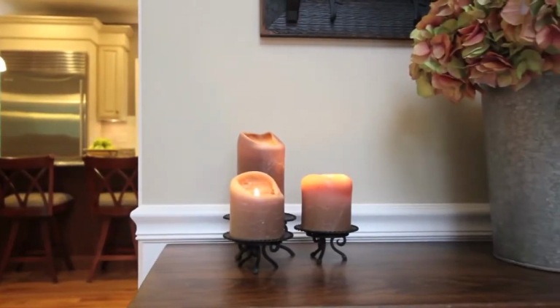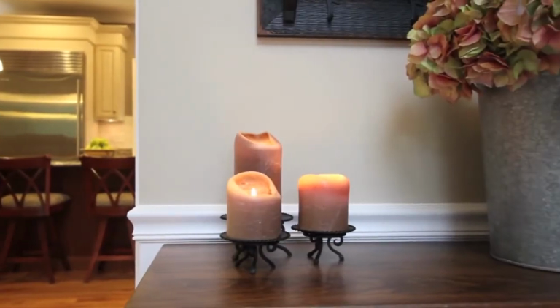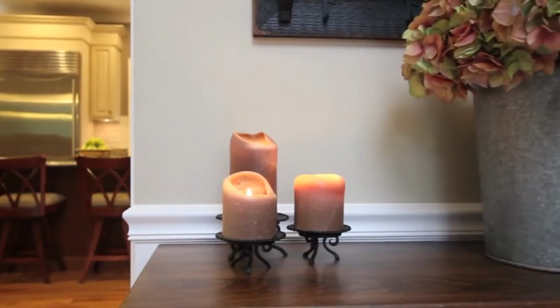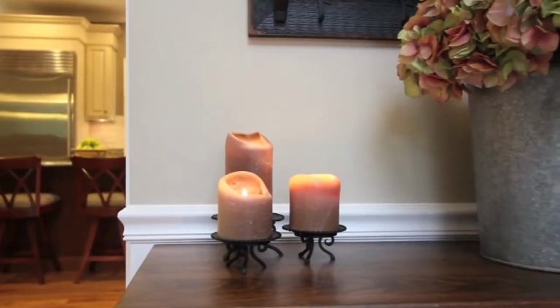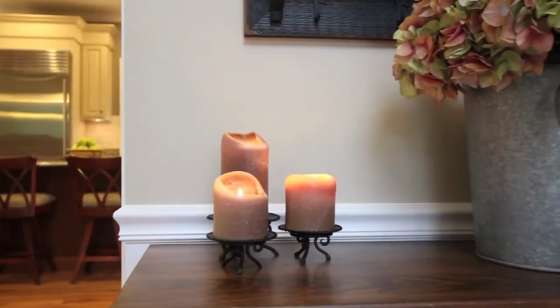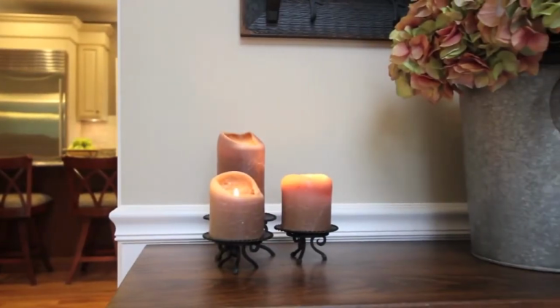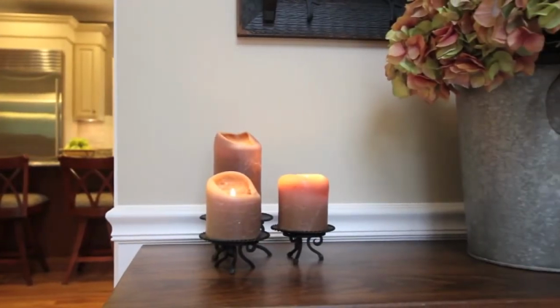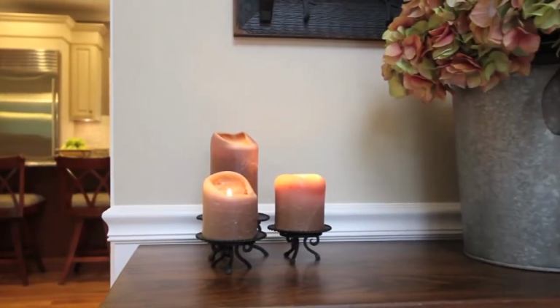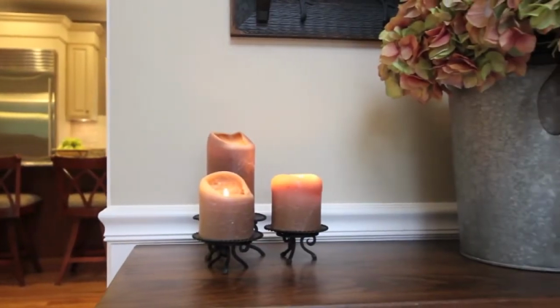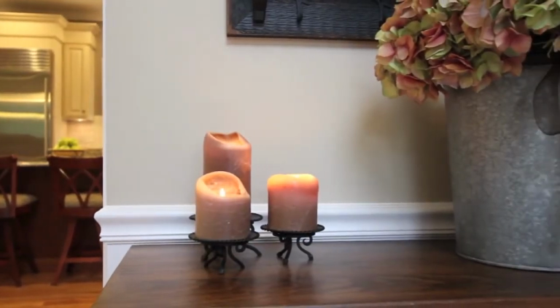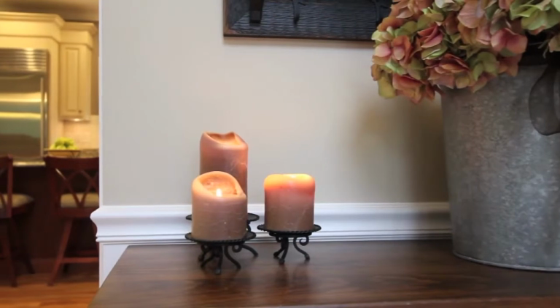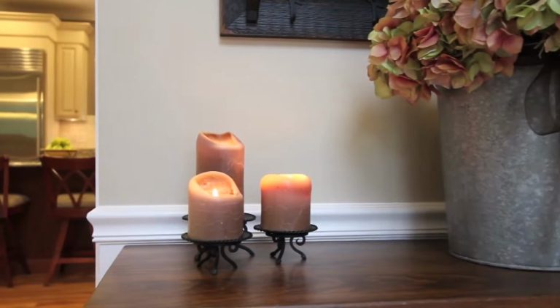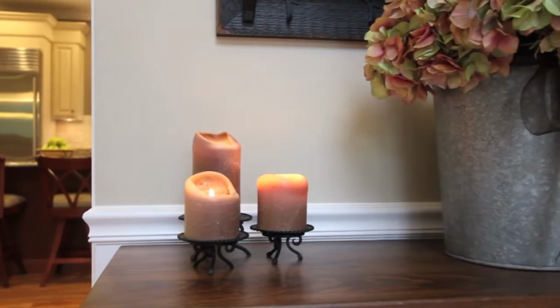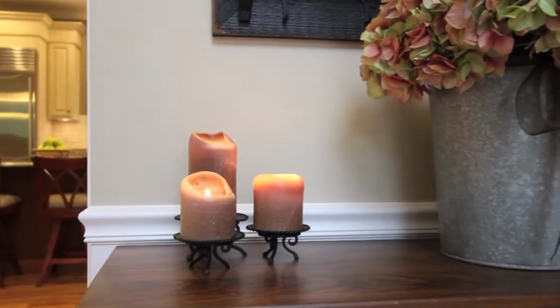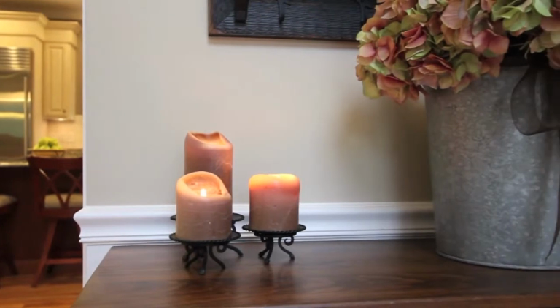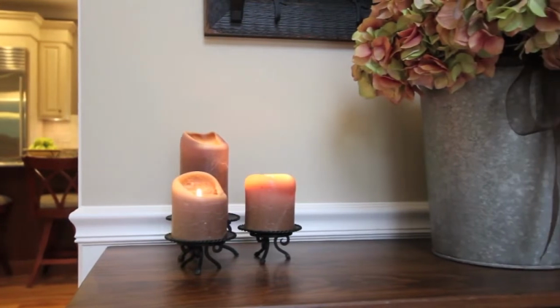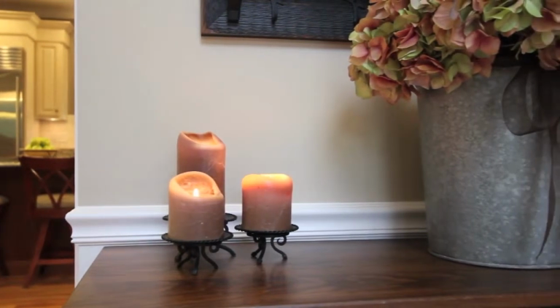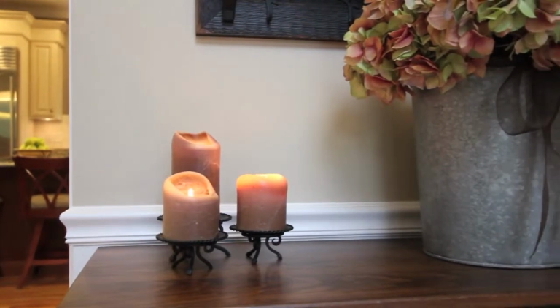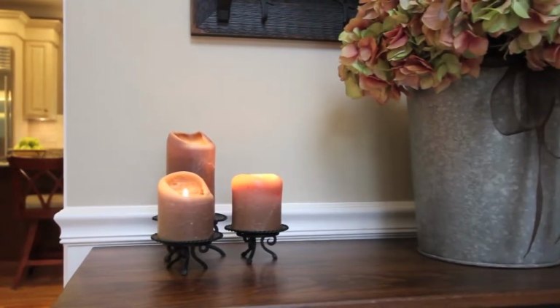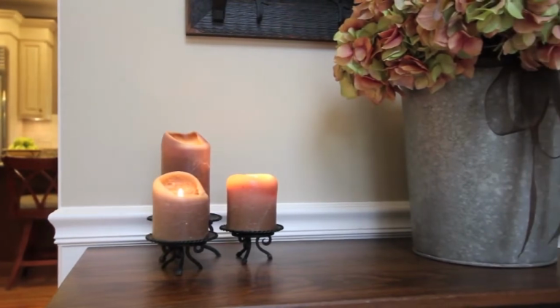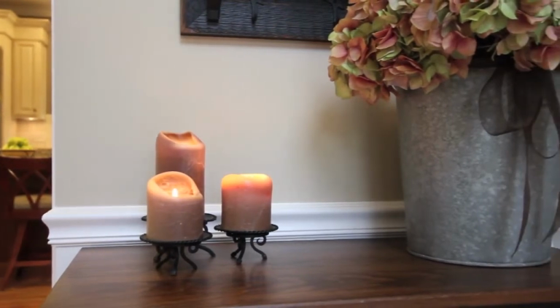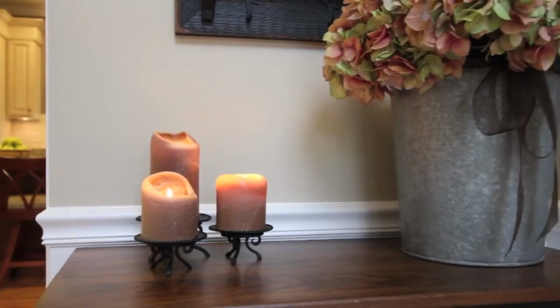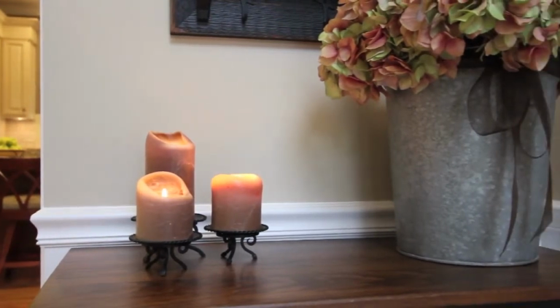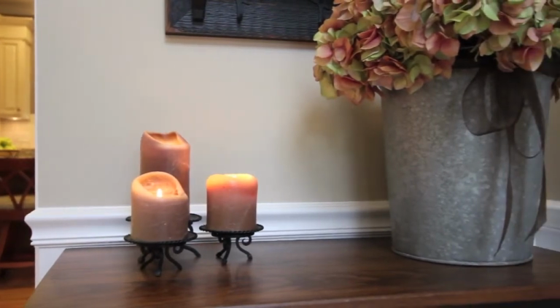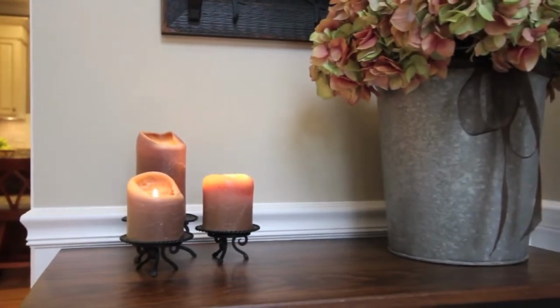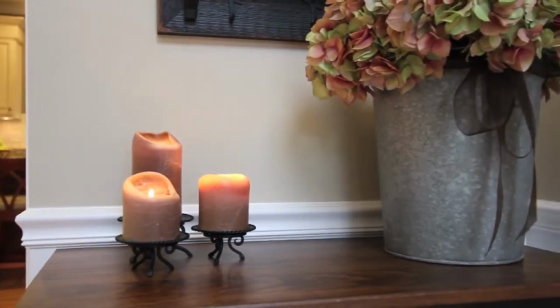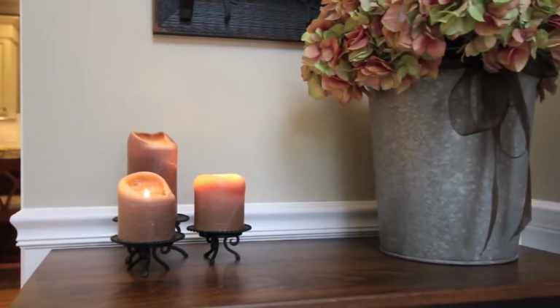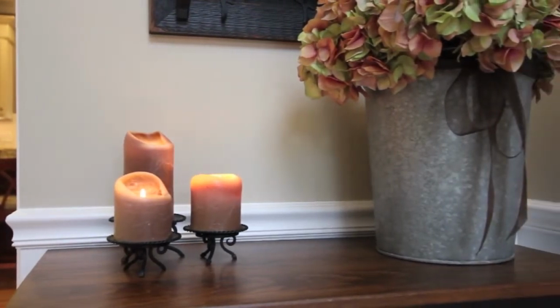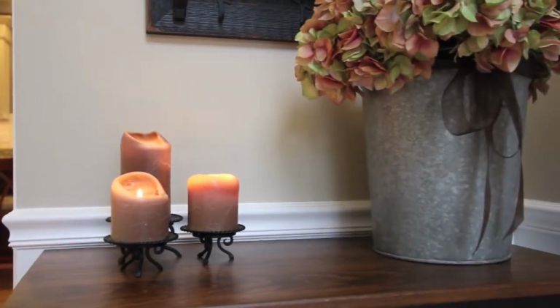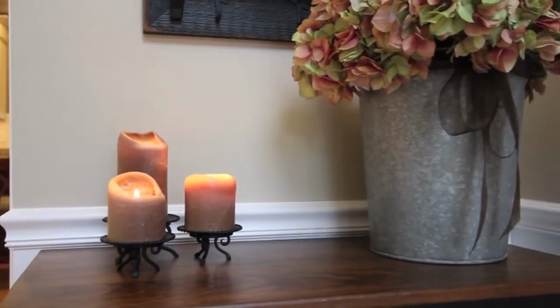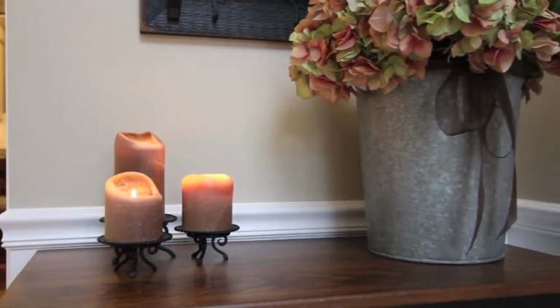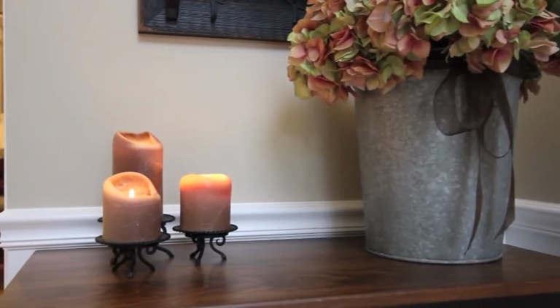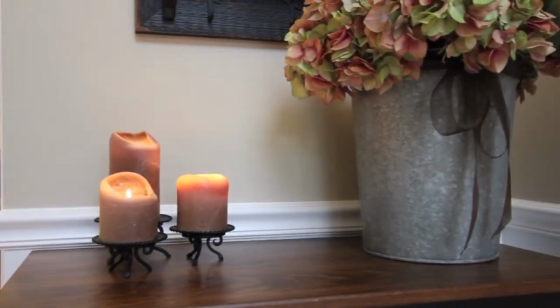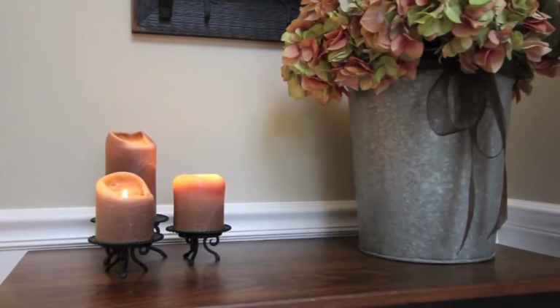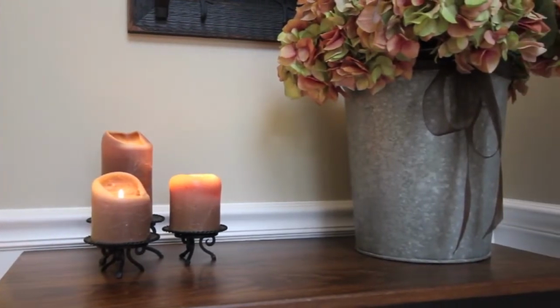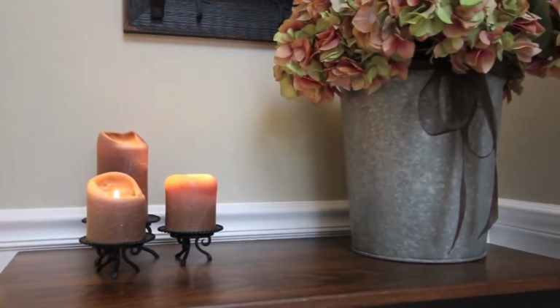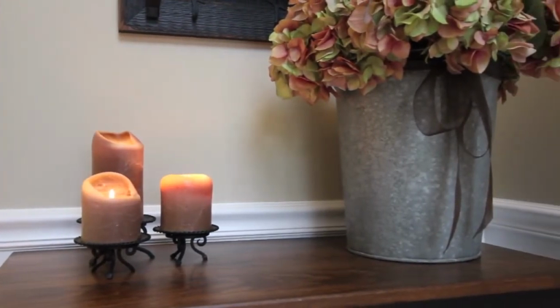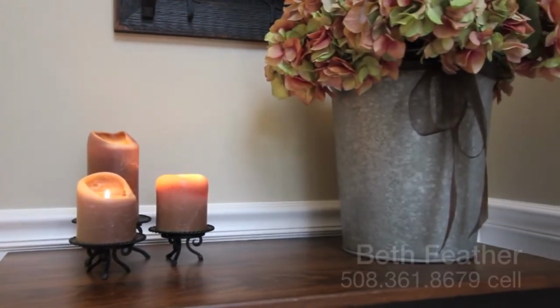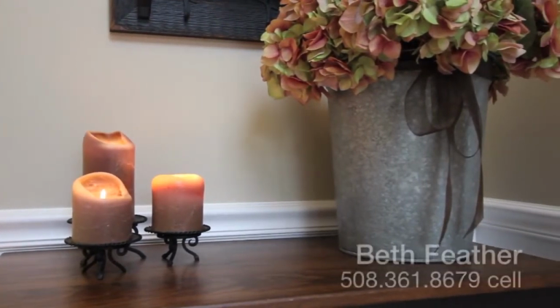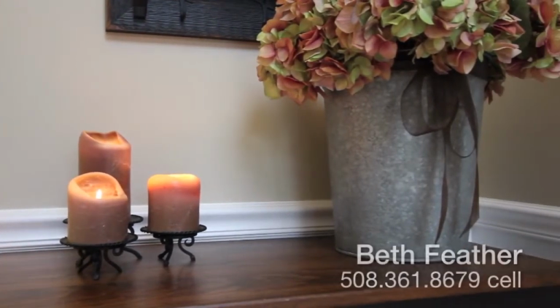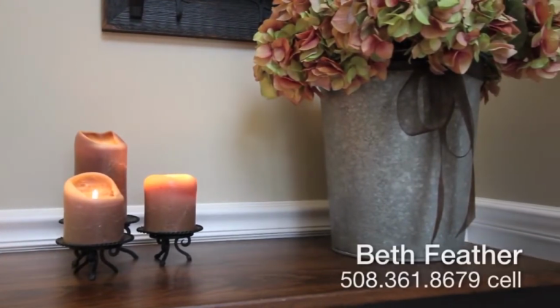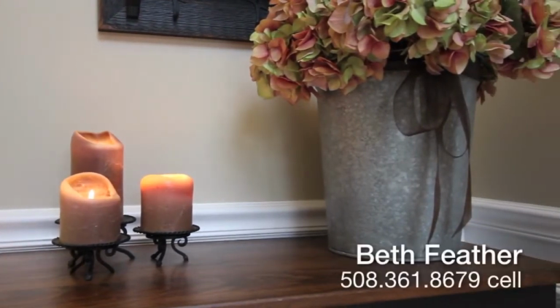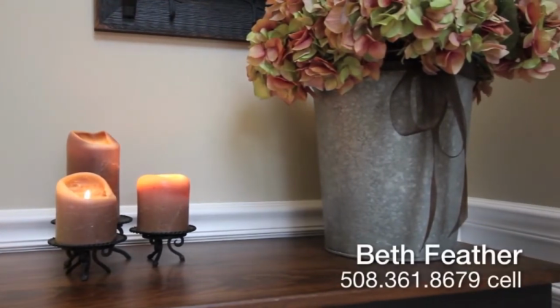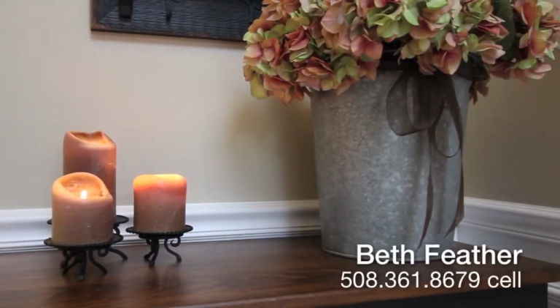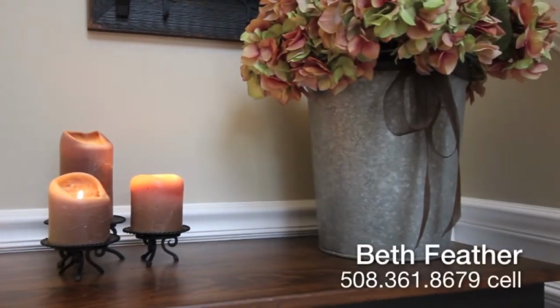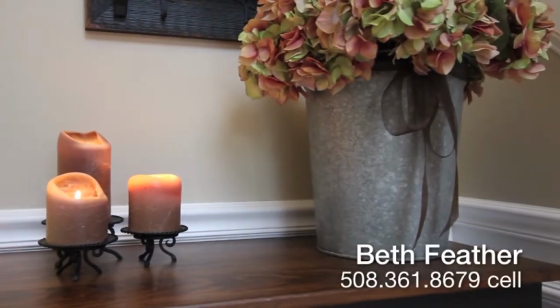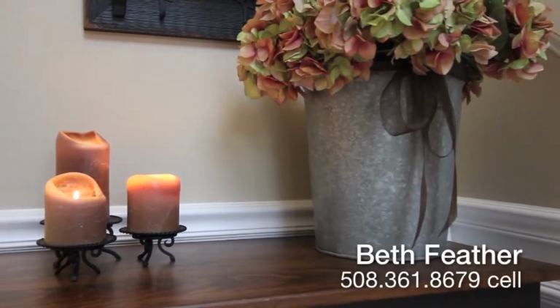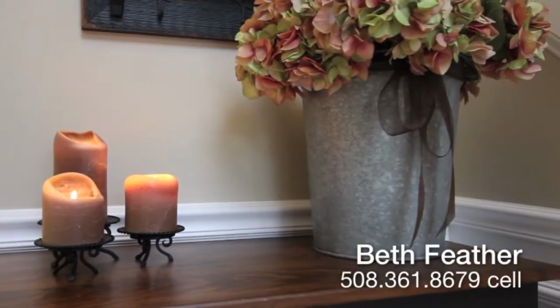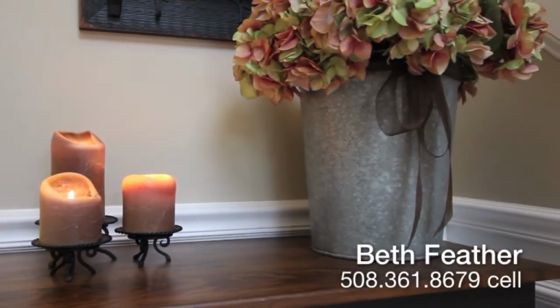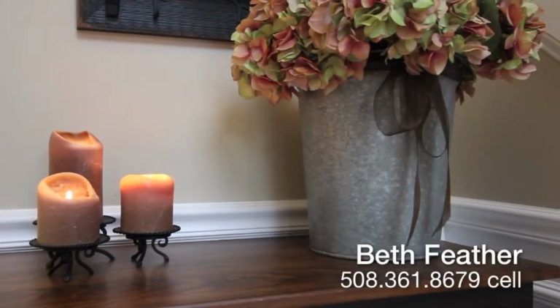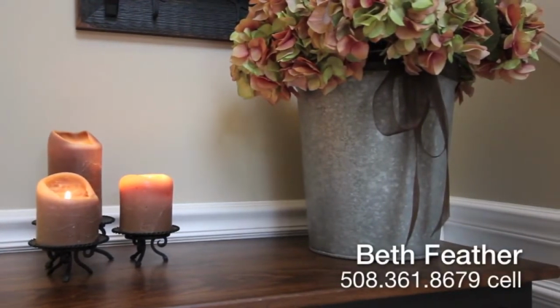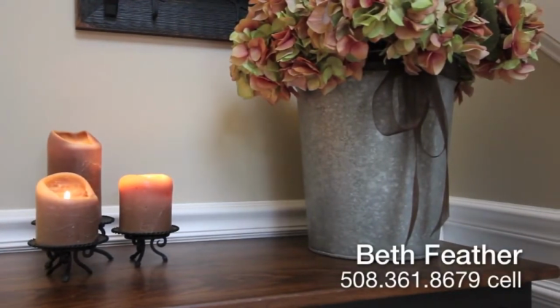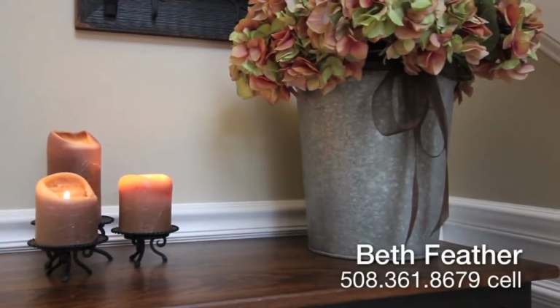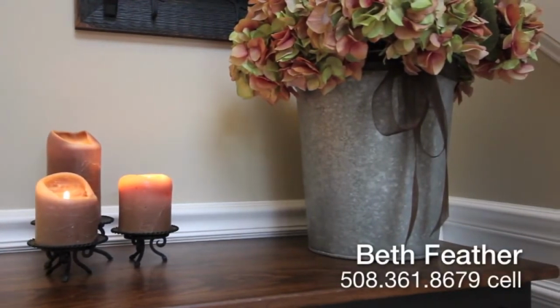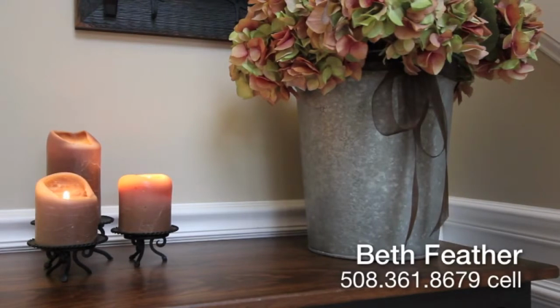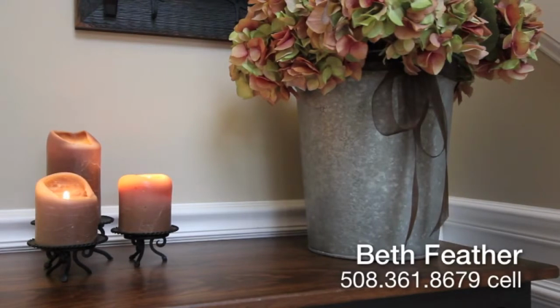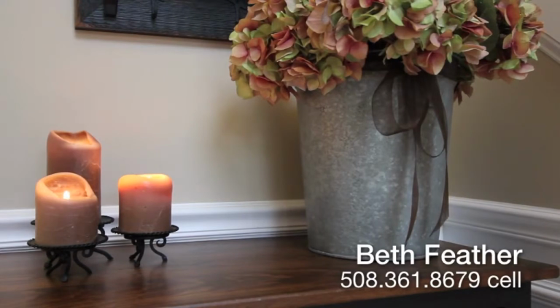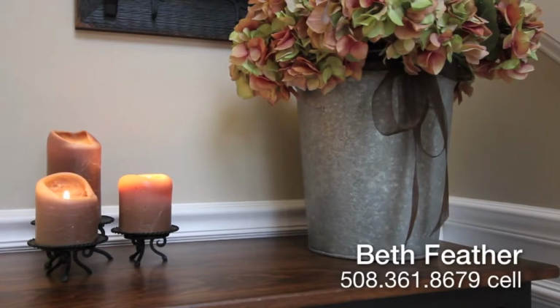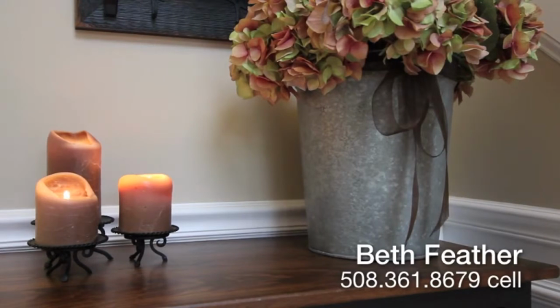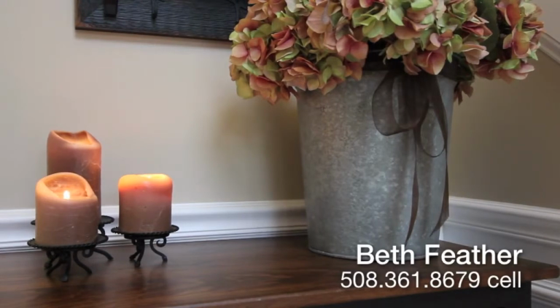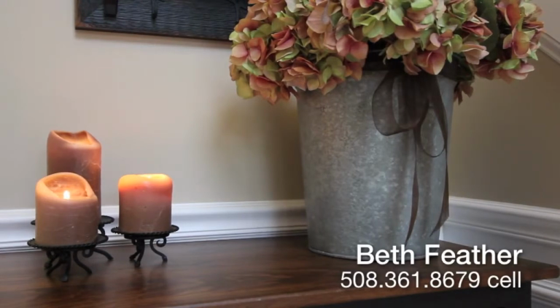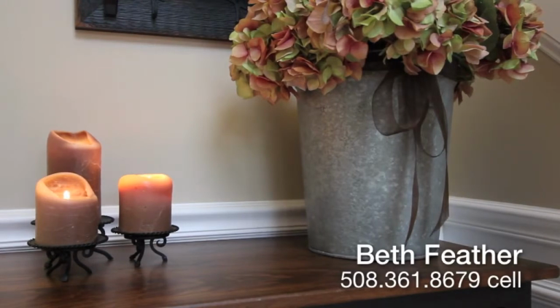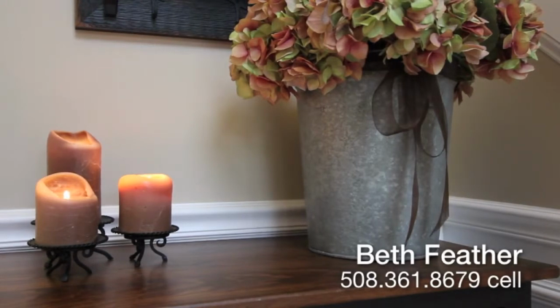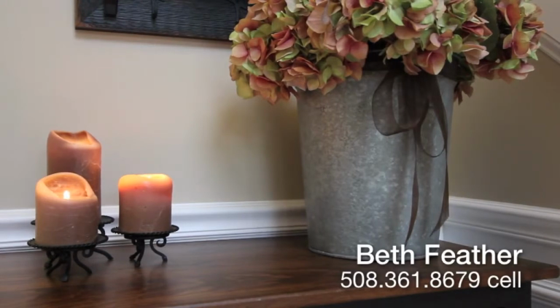For more information on this stunning Hopkinton home or to schedule a private showing, please contact Beth Feather with Star Realty. Thank you.